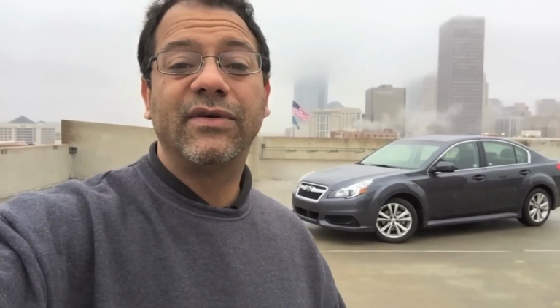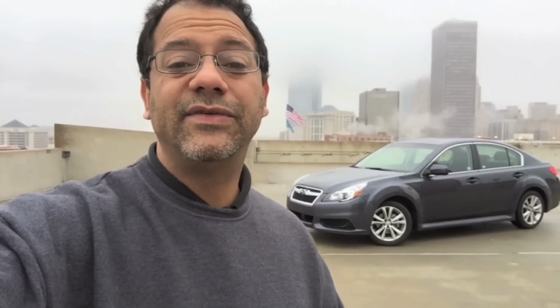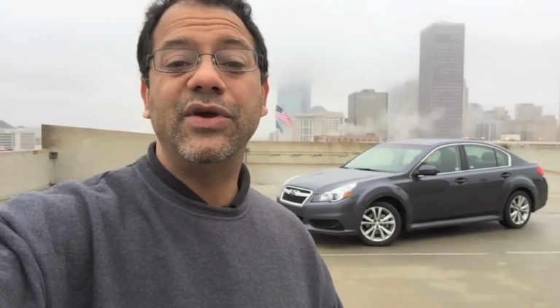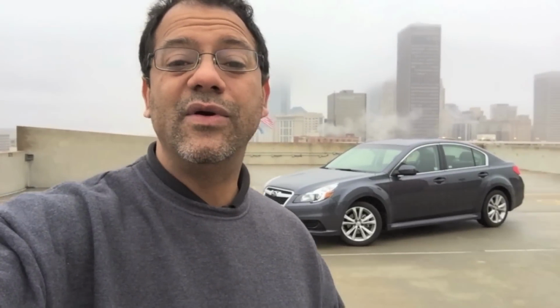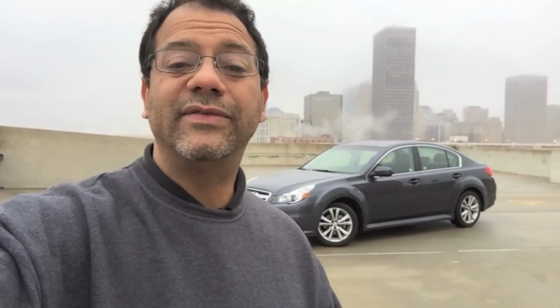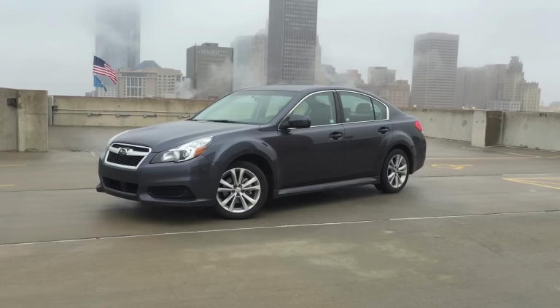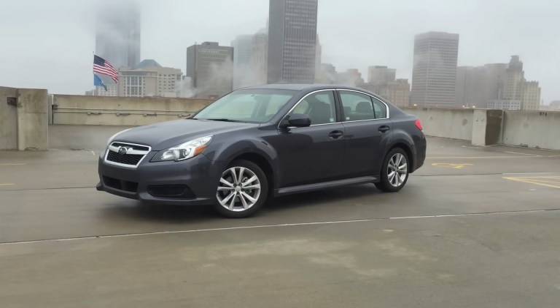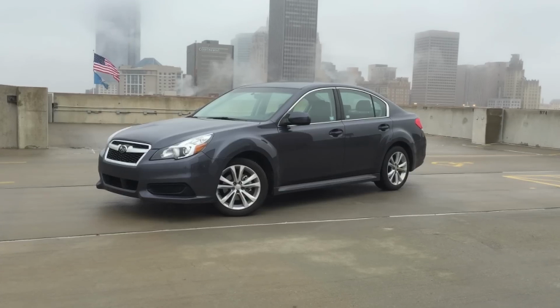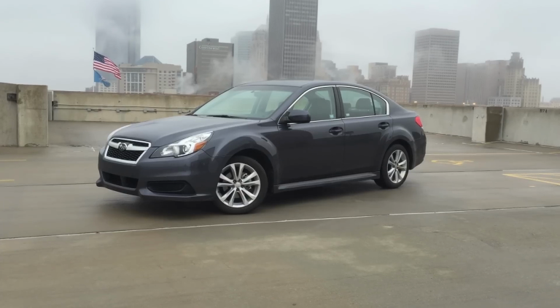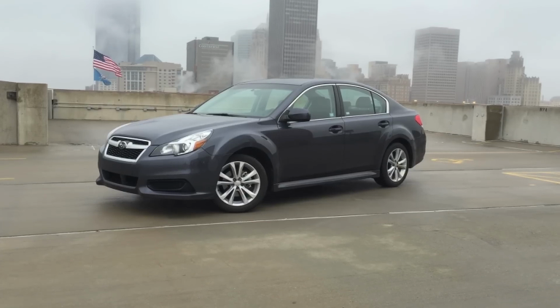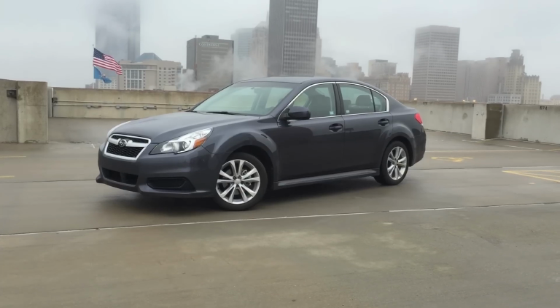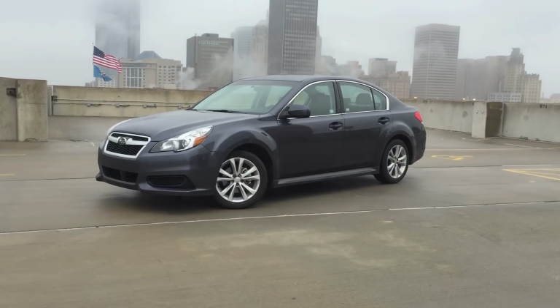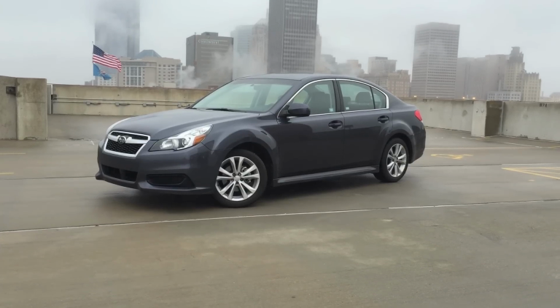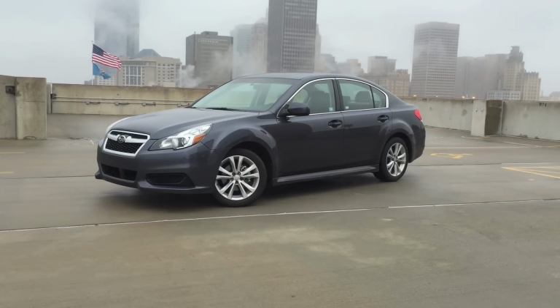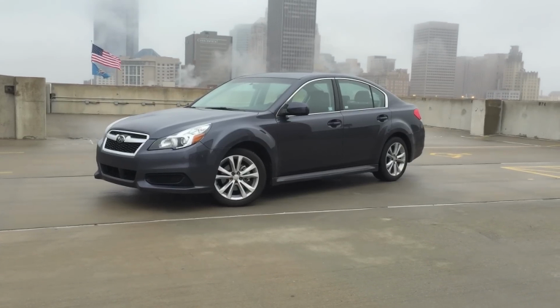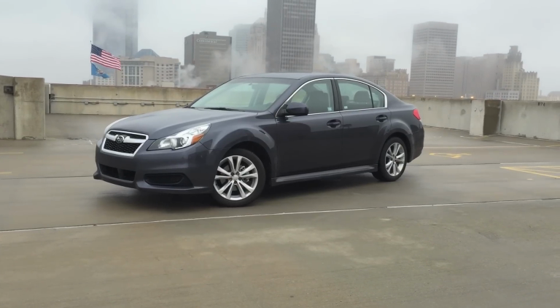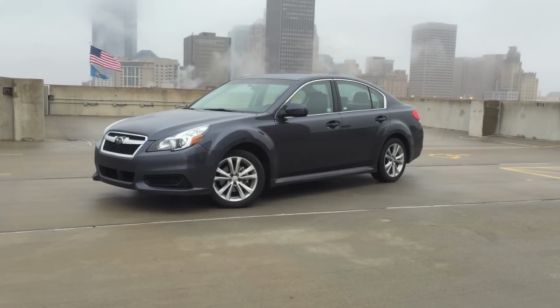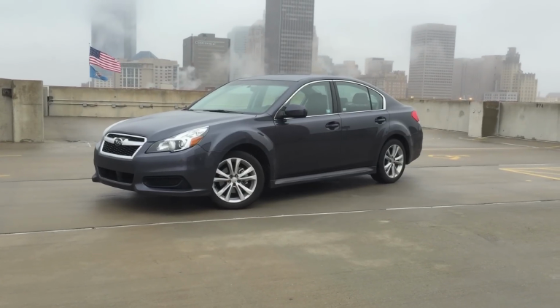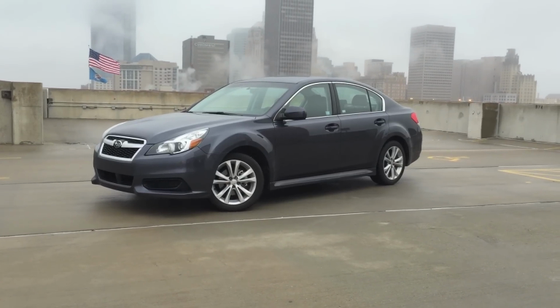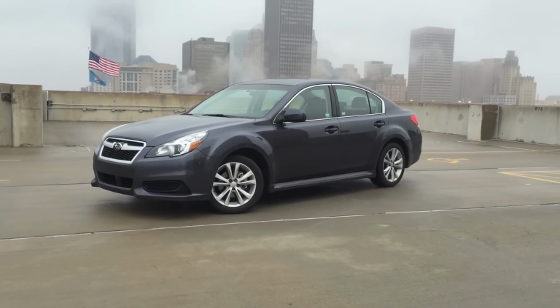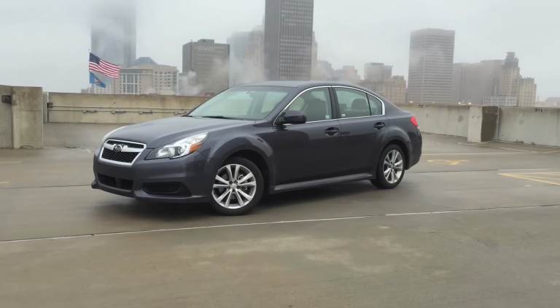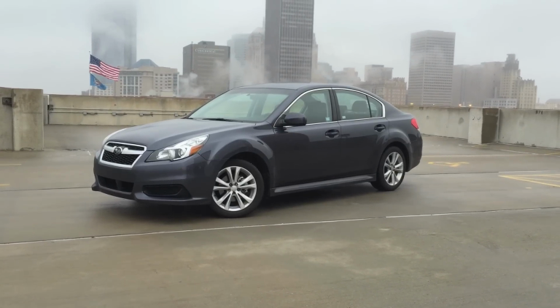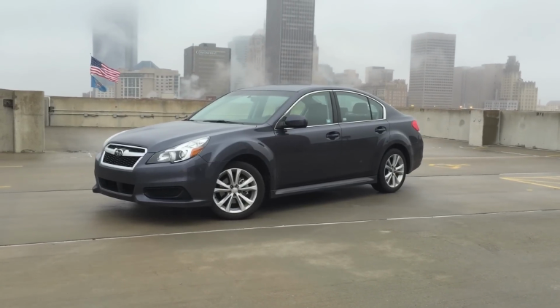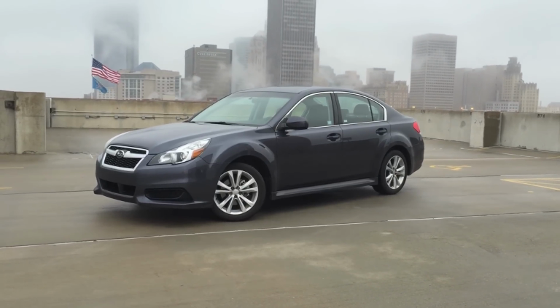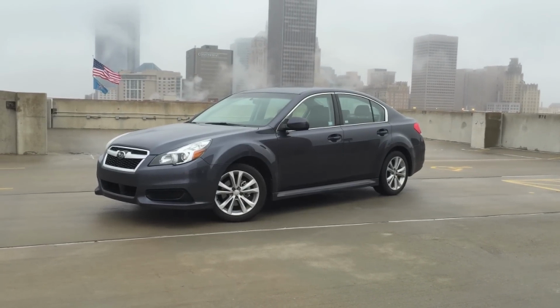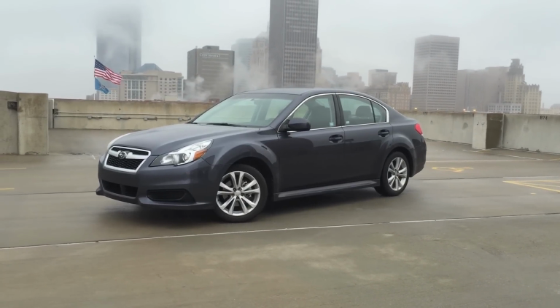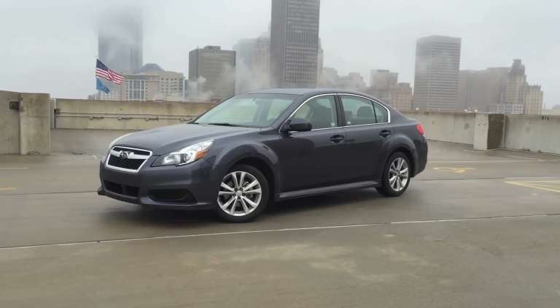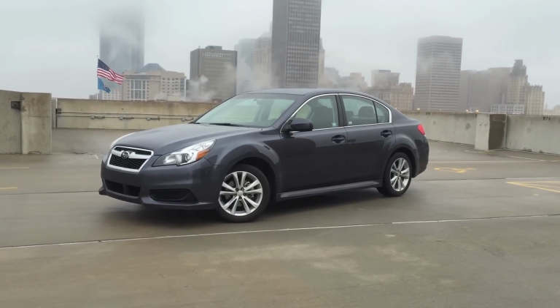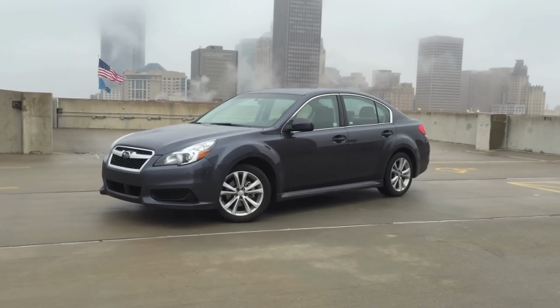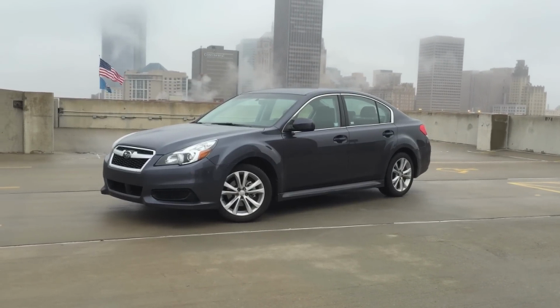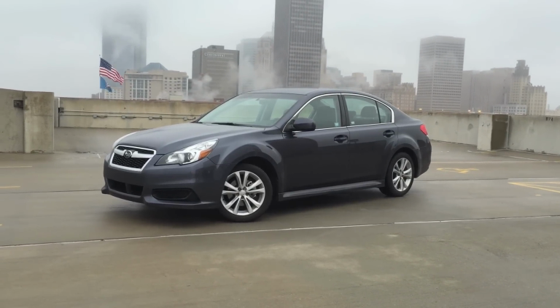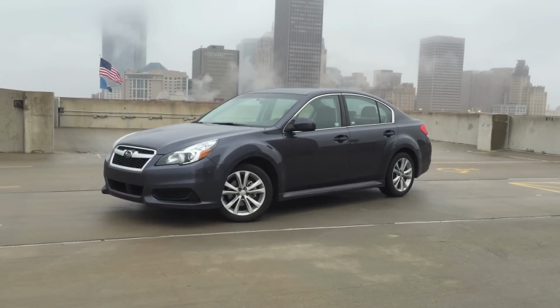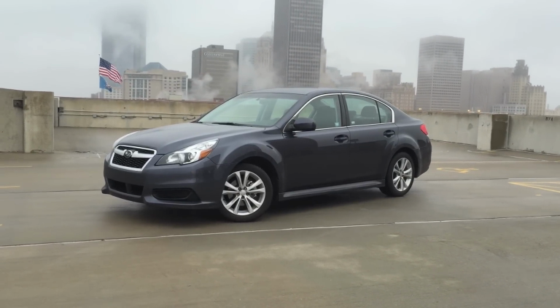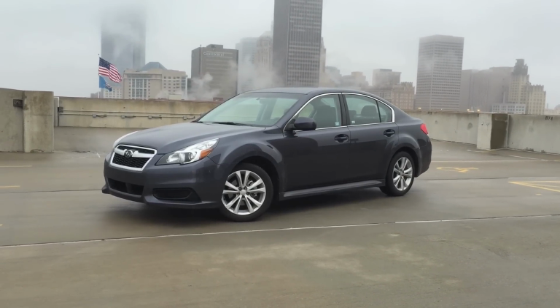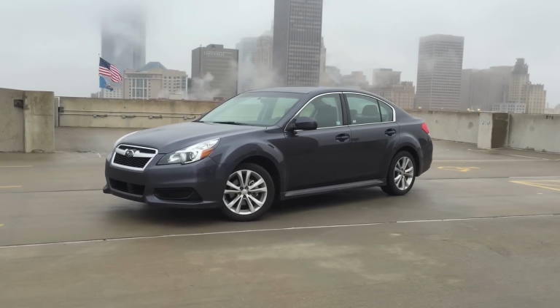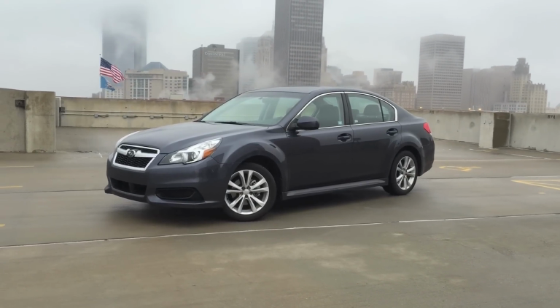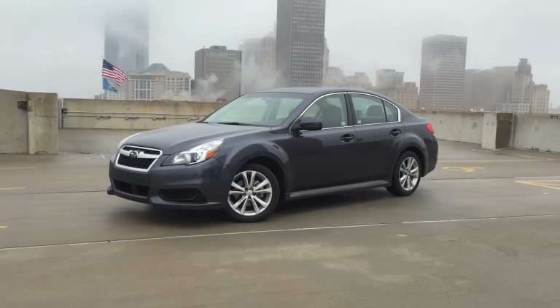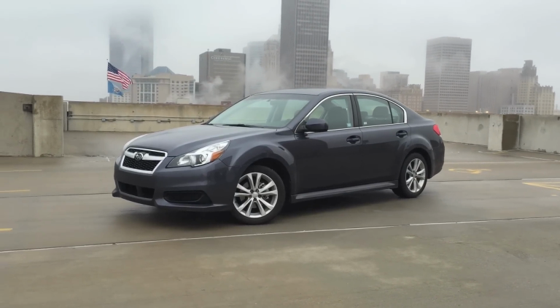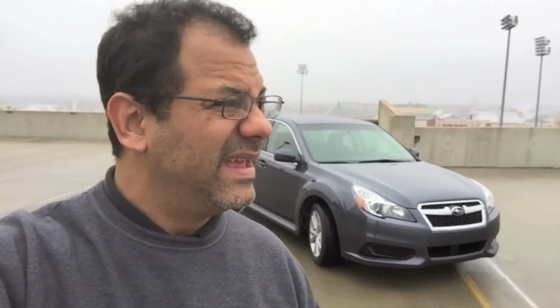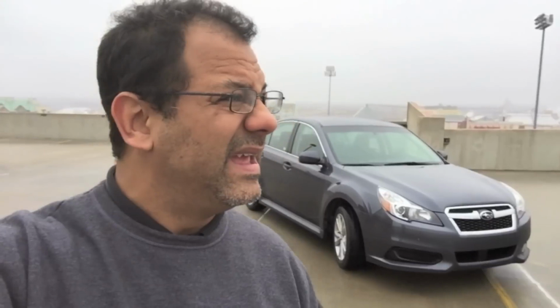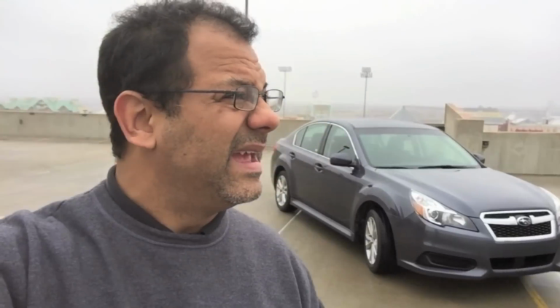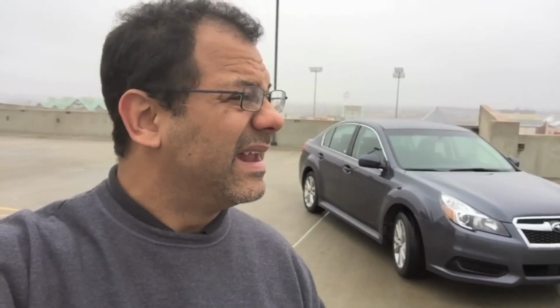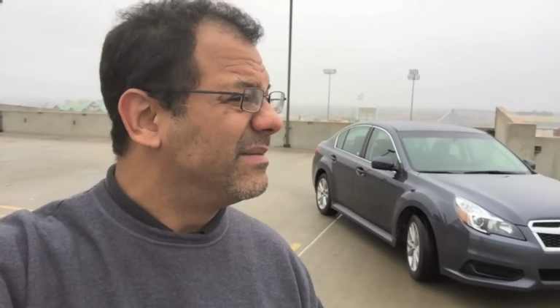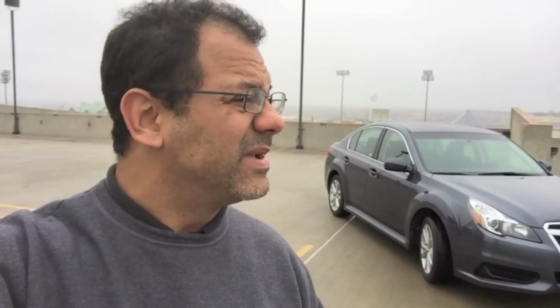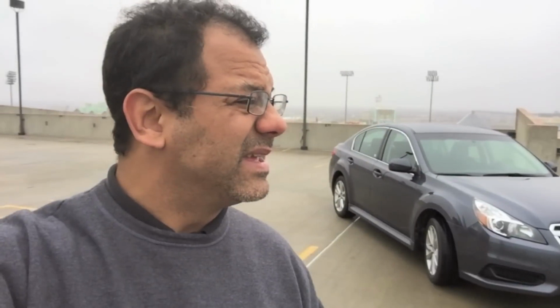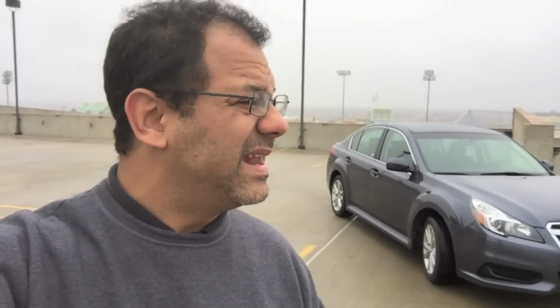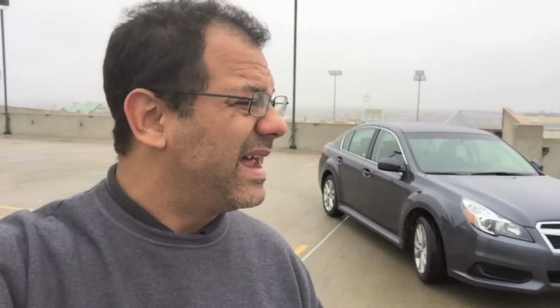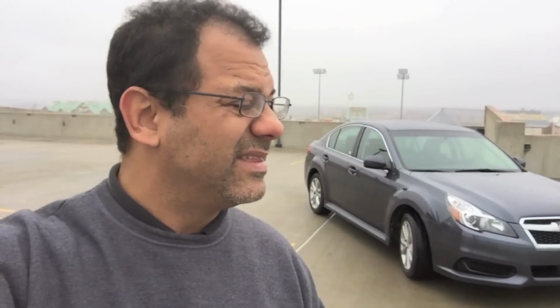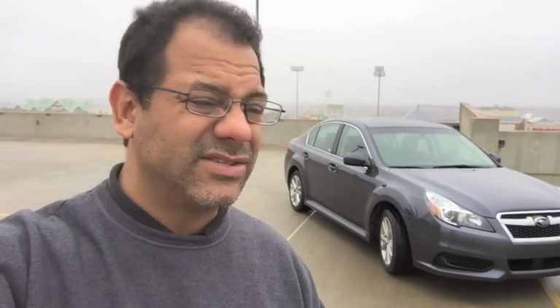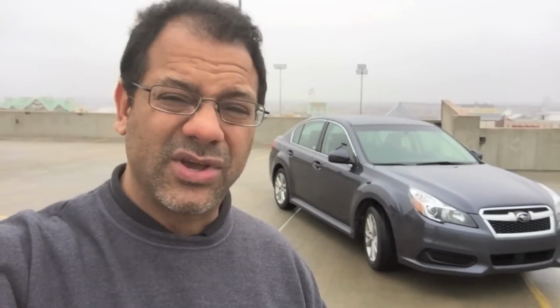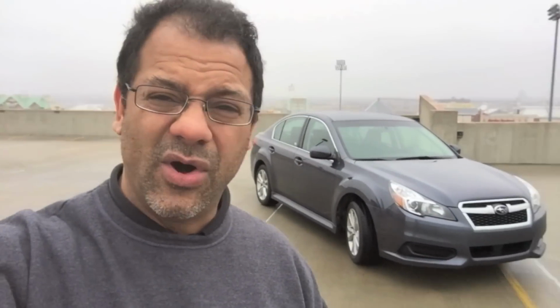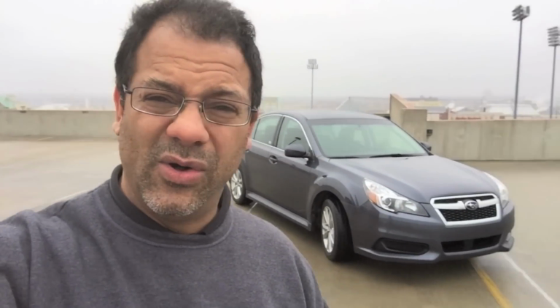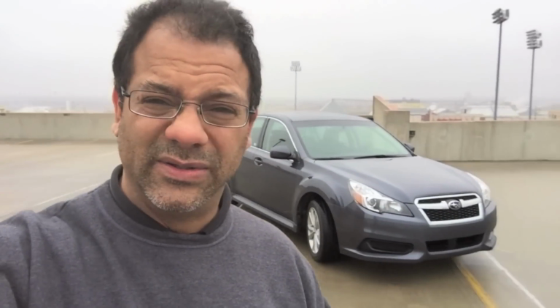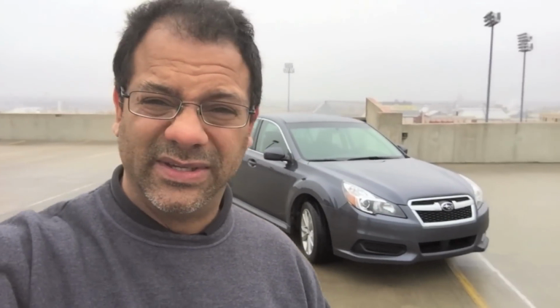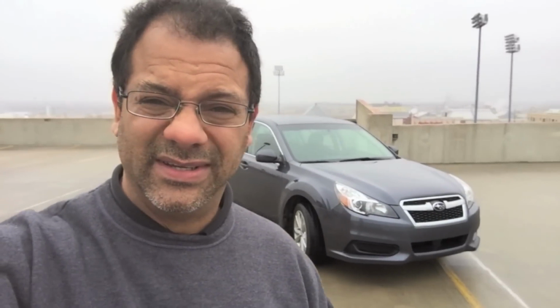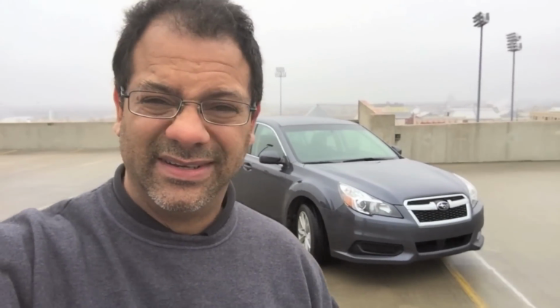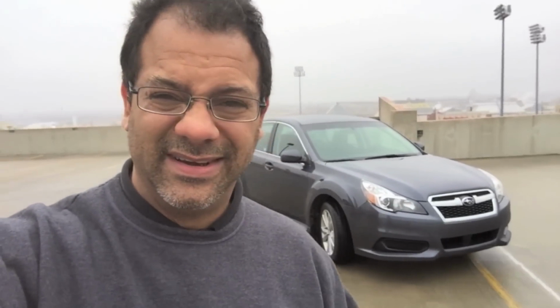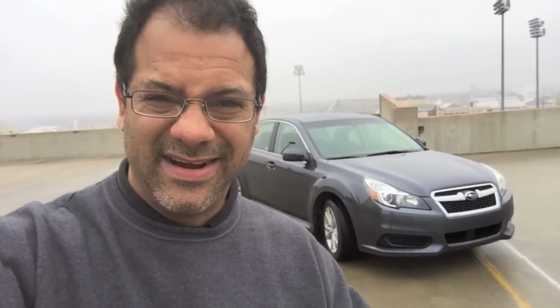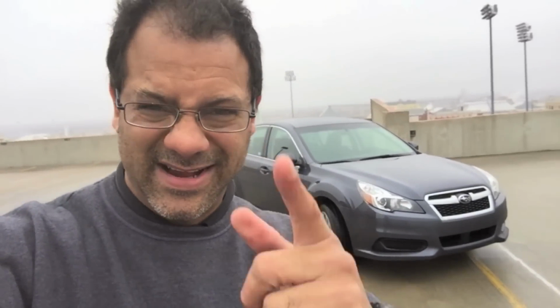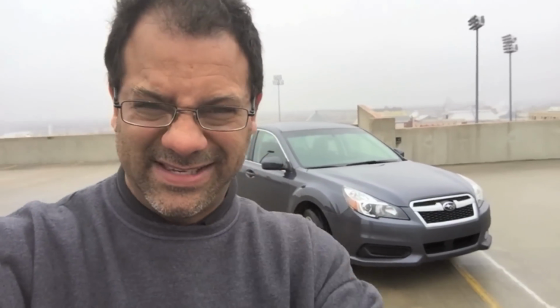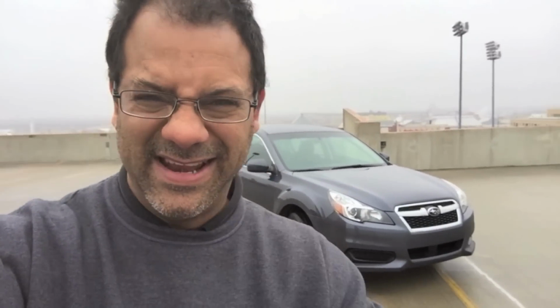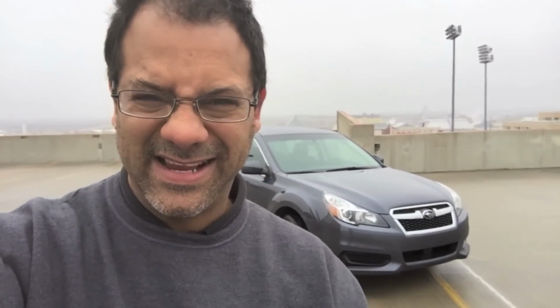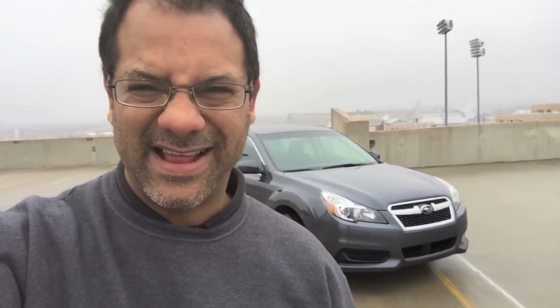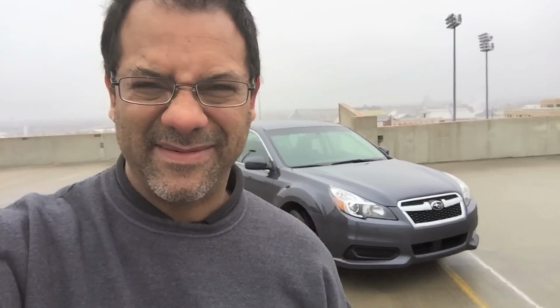So there you have it — the speed dating review of the 2014 Subaru Legacy. It's a pretty sharp ride. I'm gonna get out of this cold. See you next time.